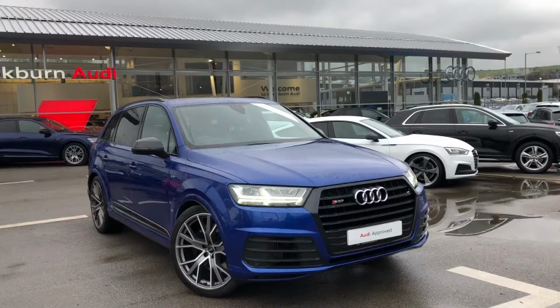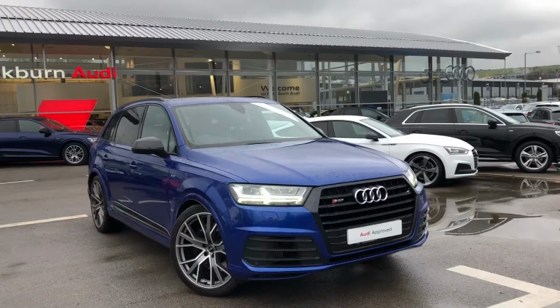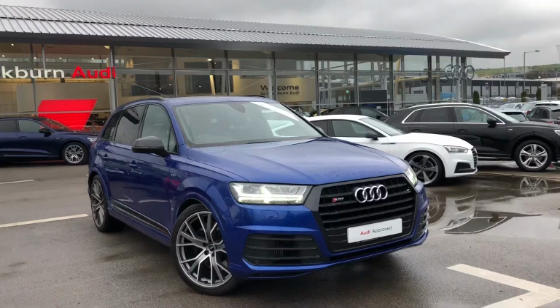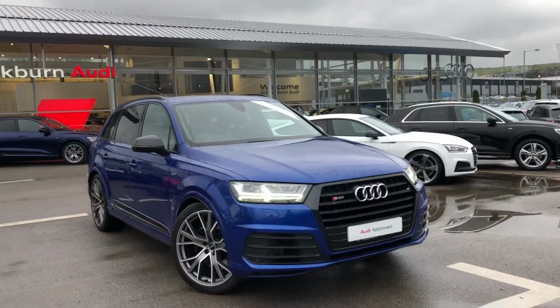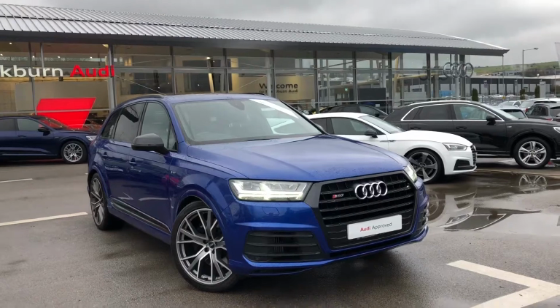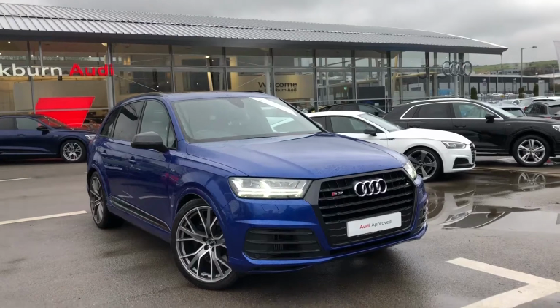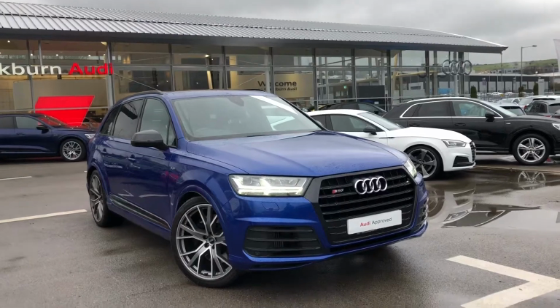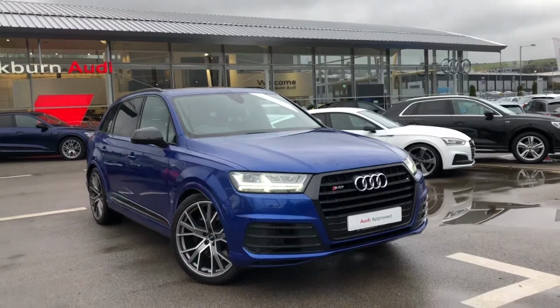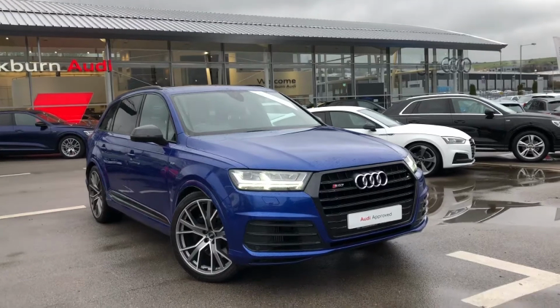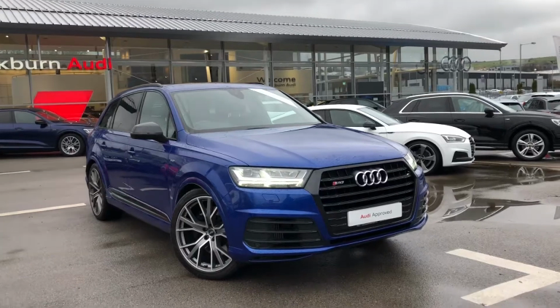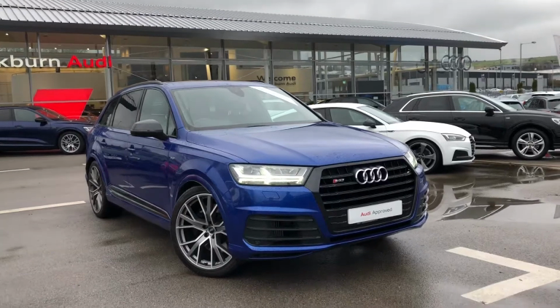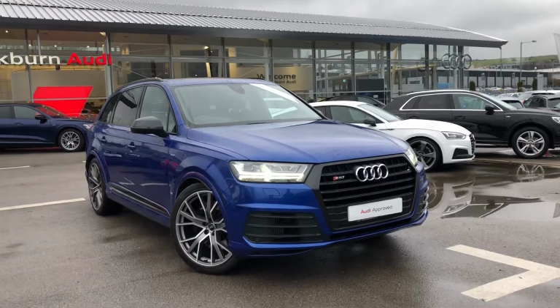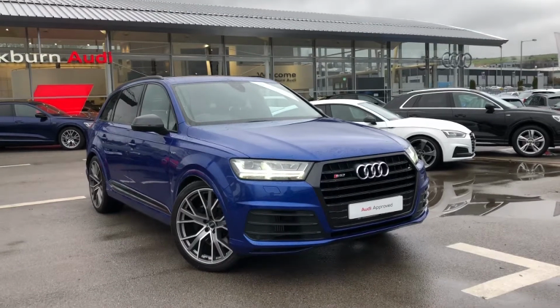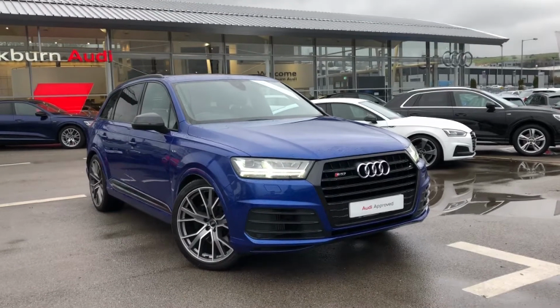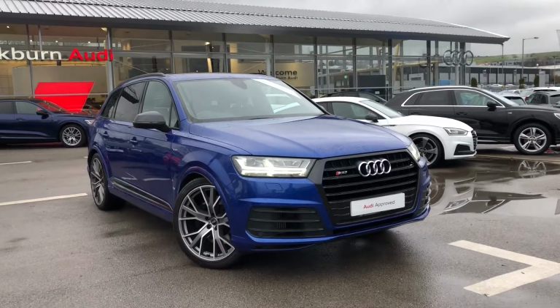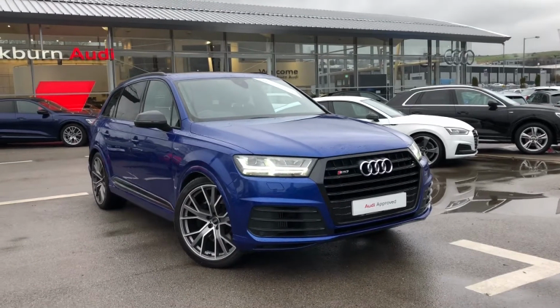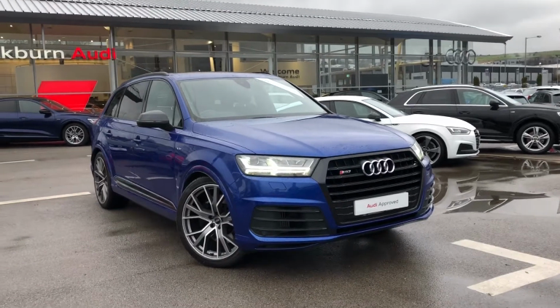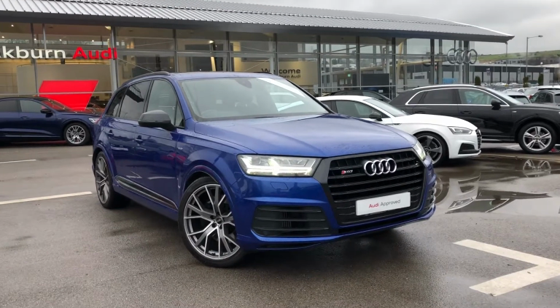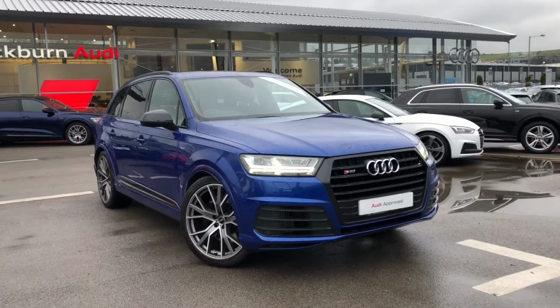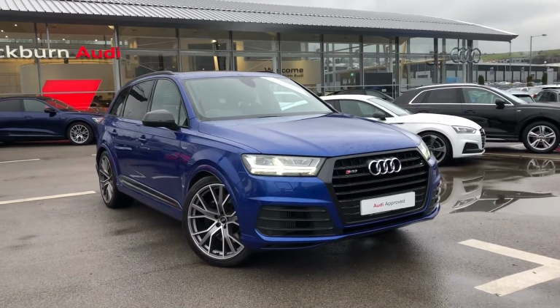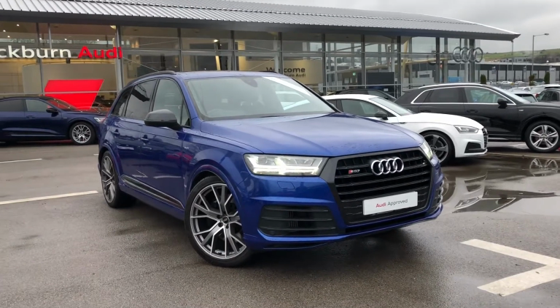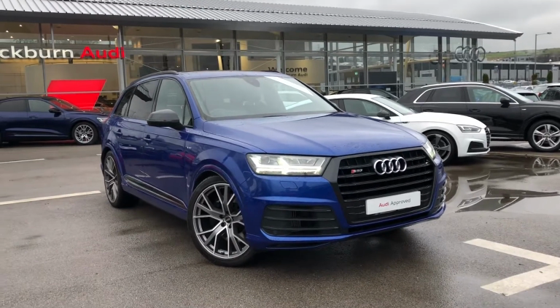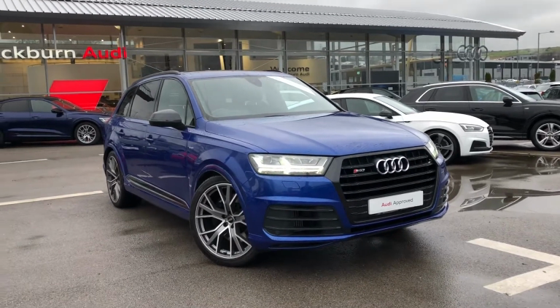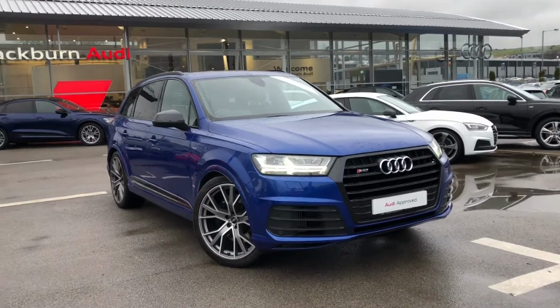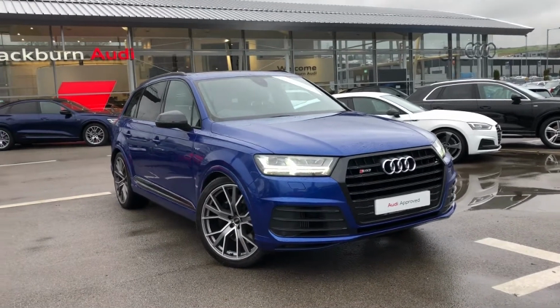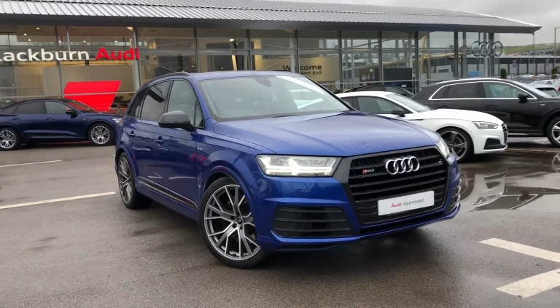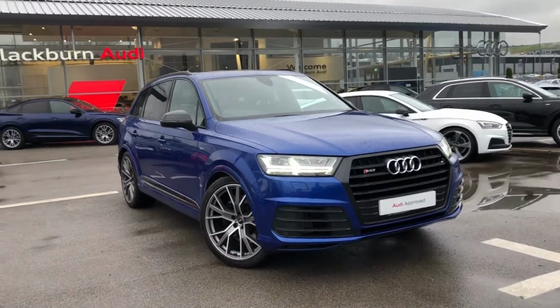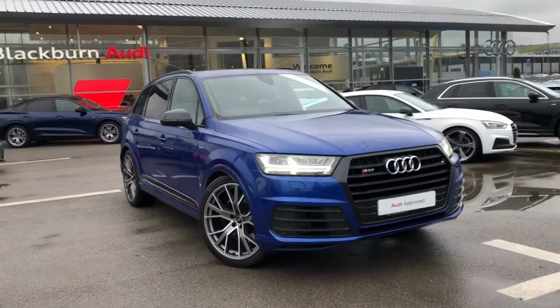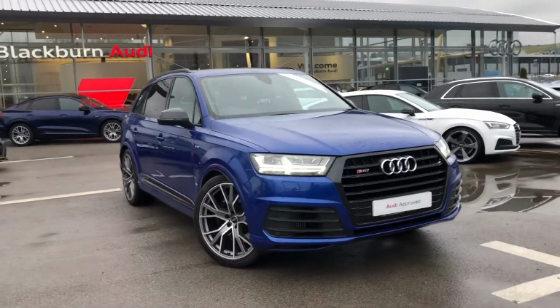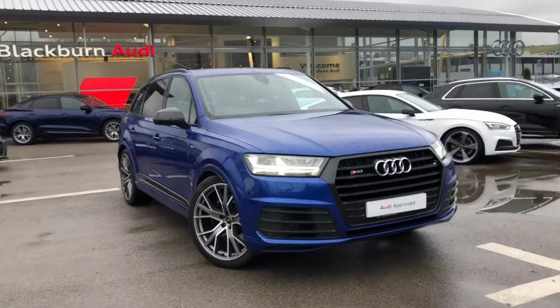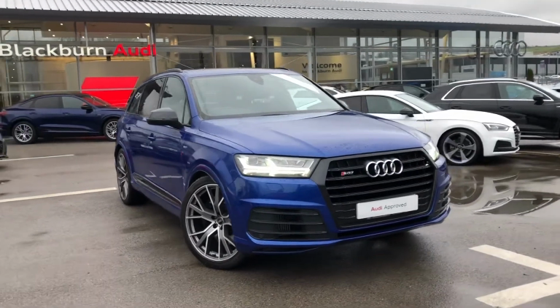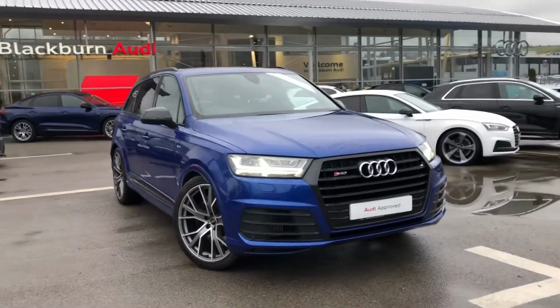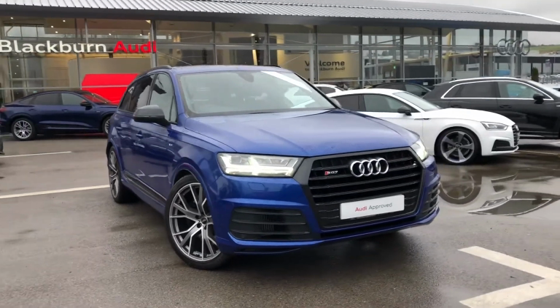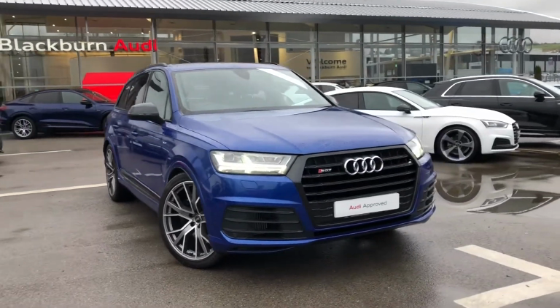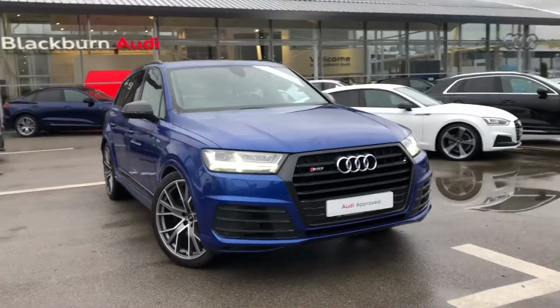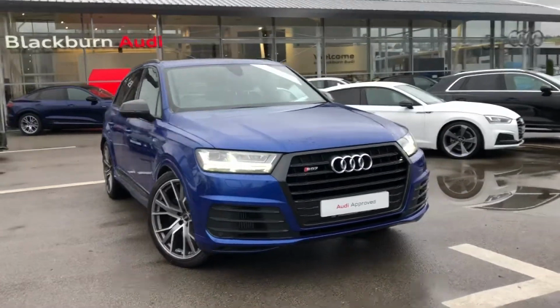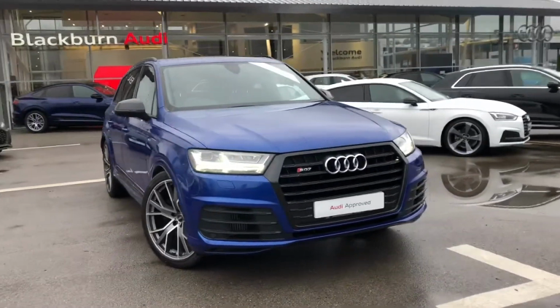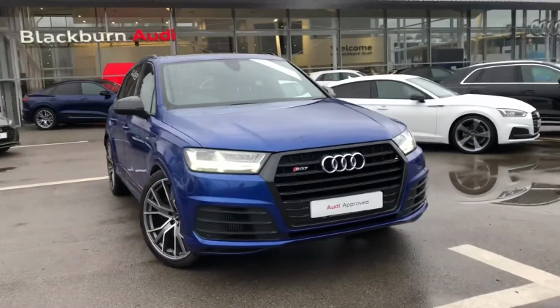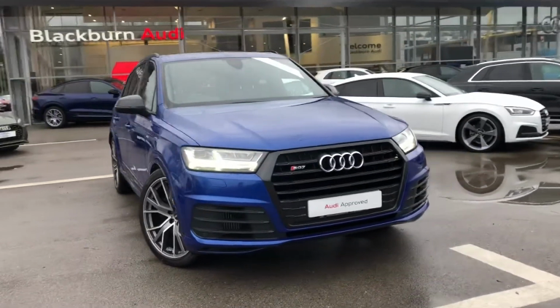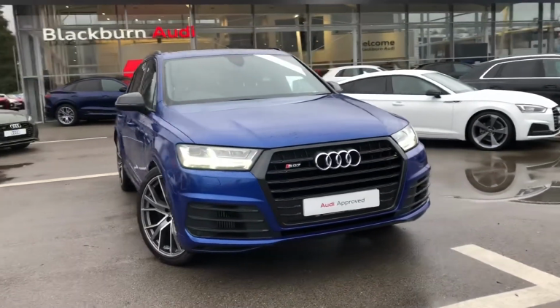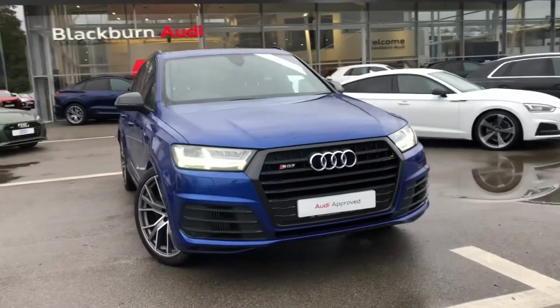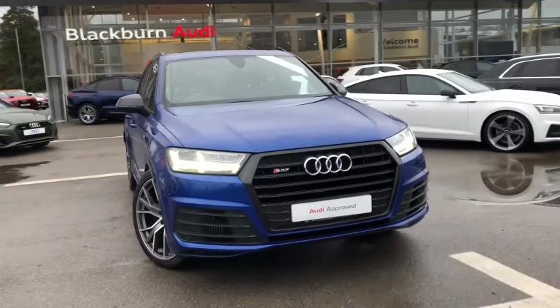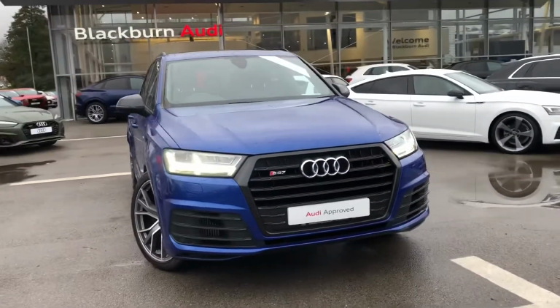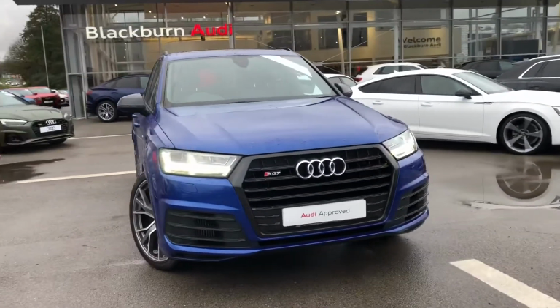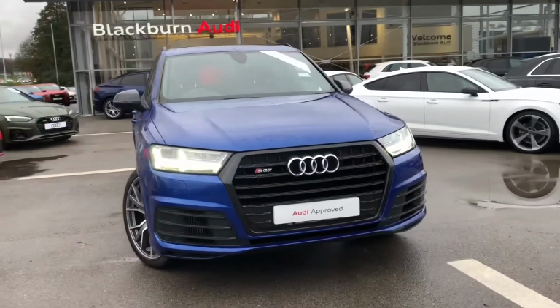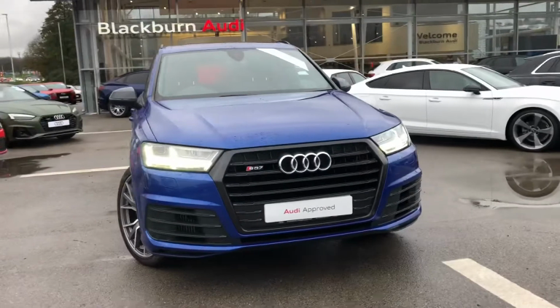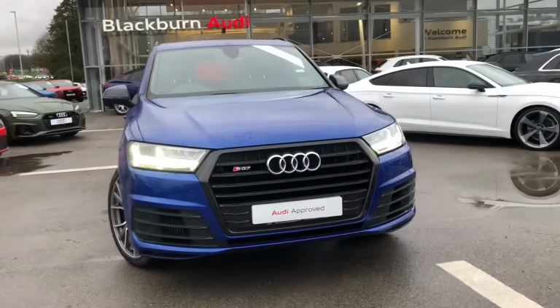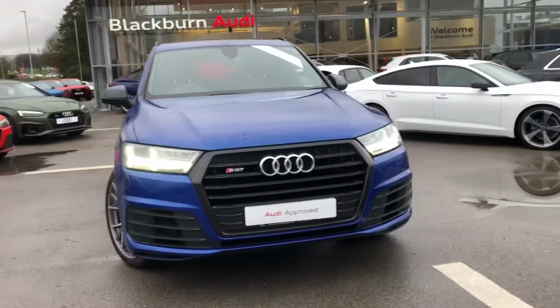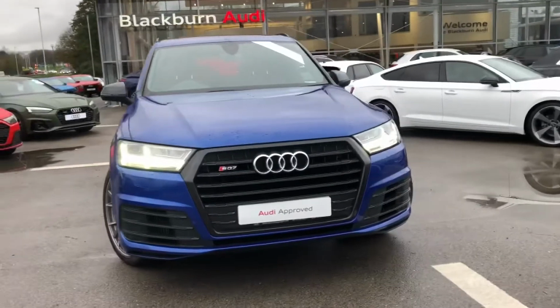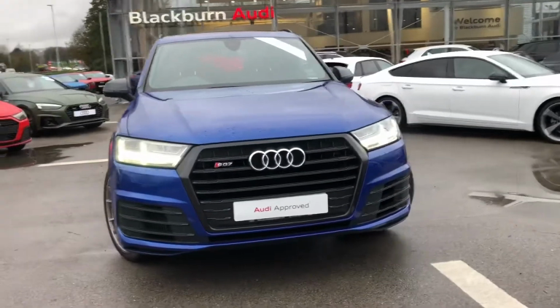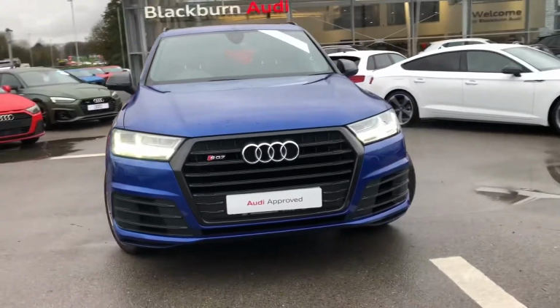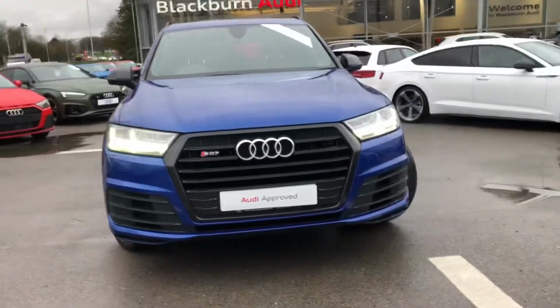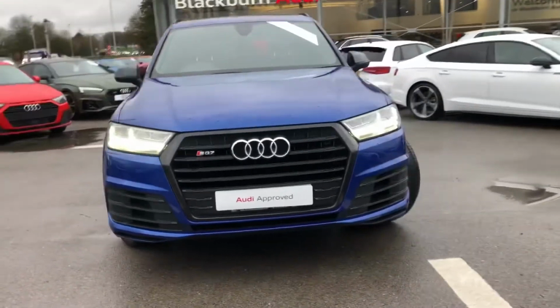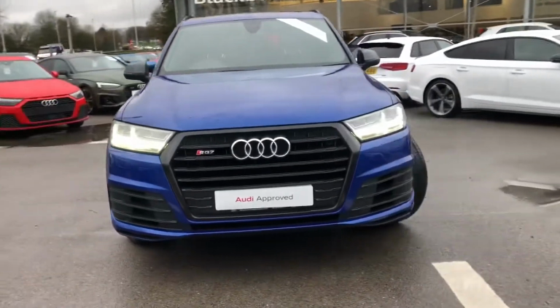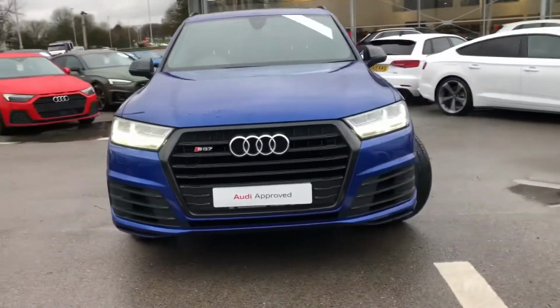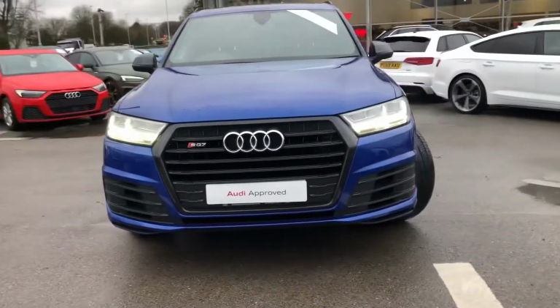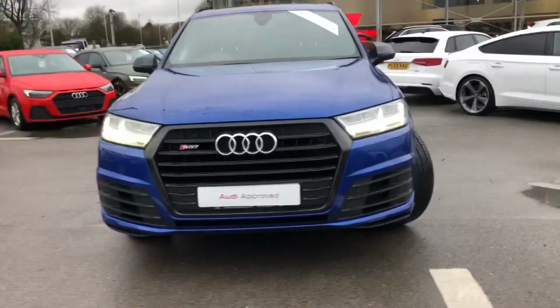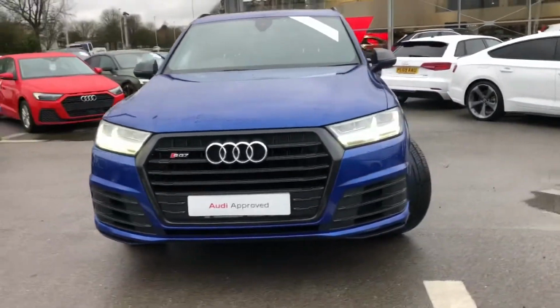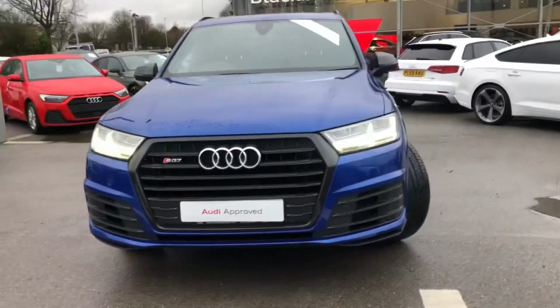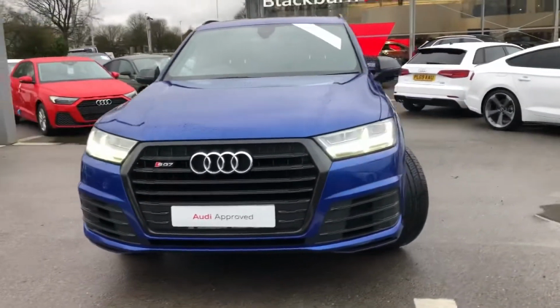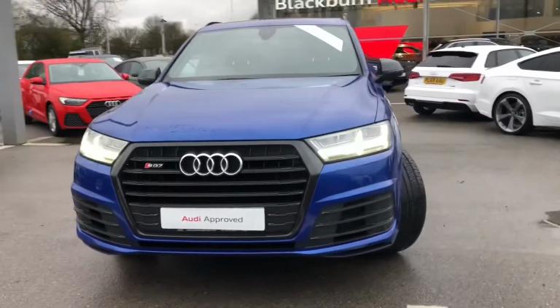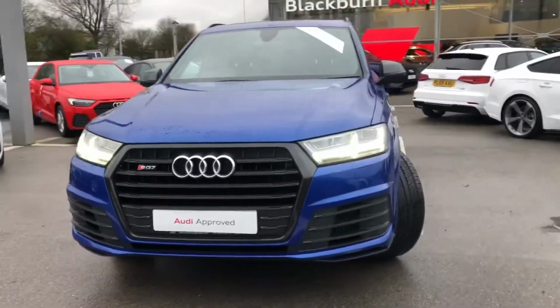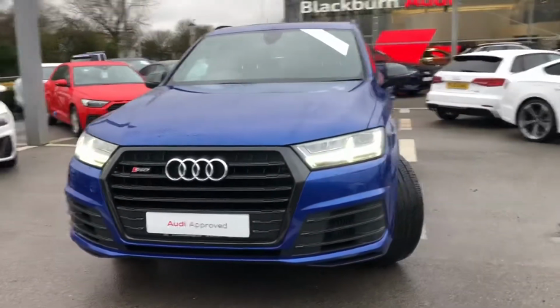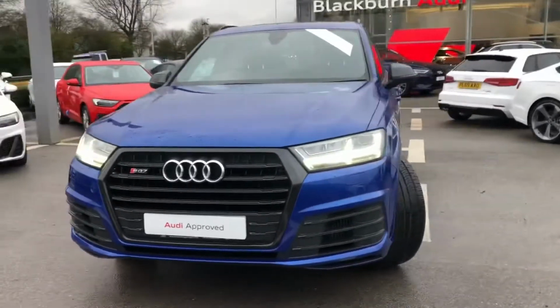Hi and welcome to Blackburn Audi. My name is Fiona and today I'm going to be giving you a quick tour of this Audi approved SQ7 Quattro.